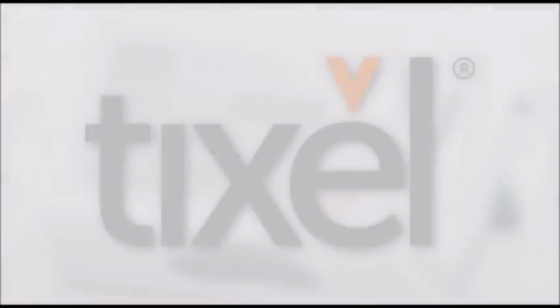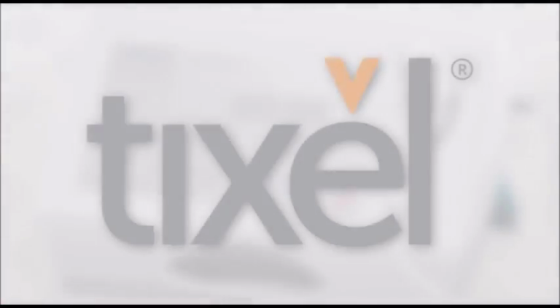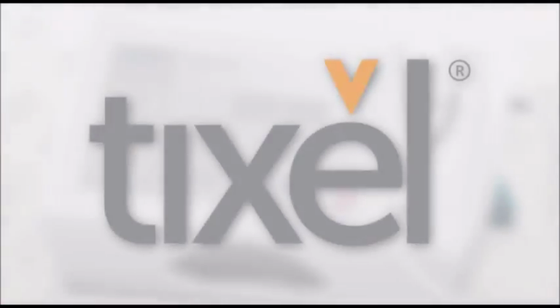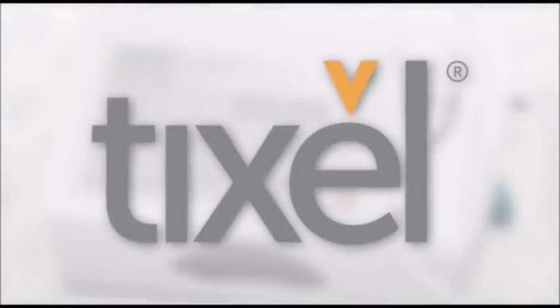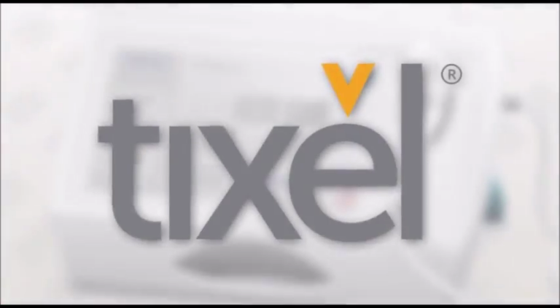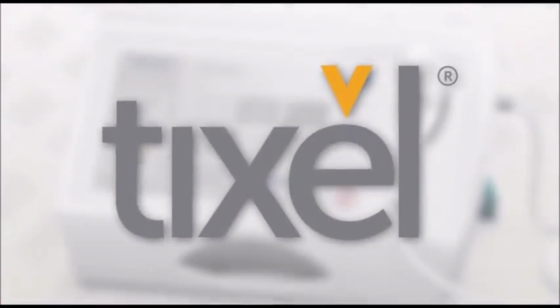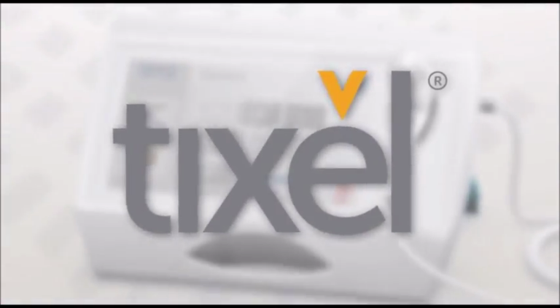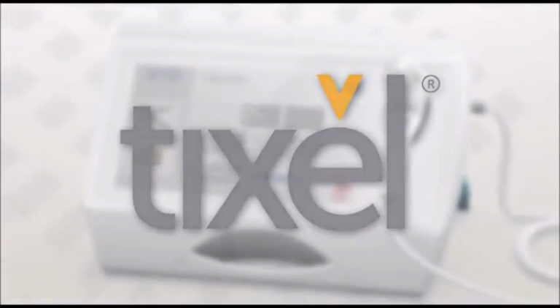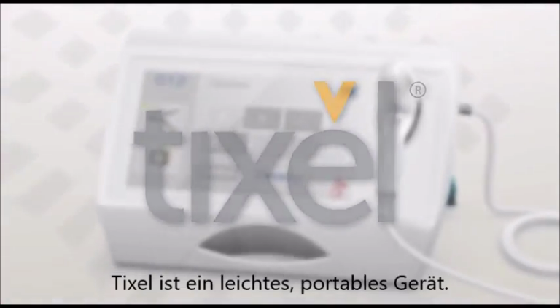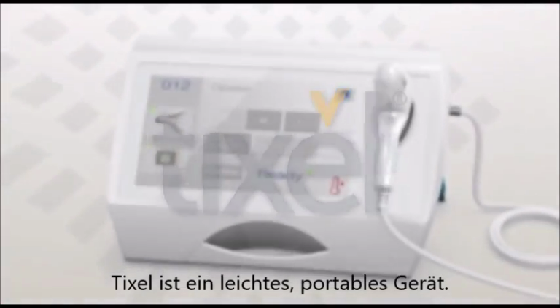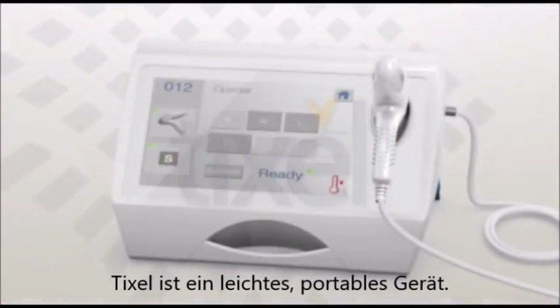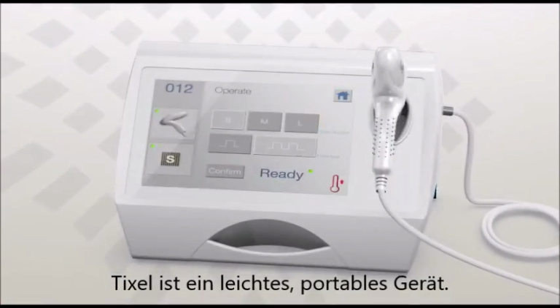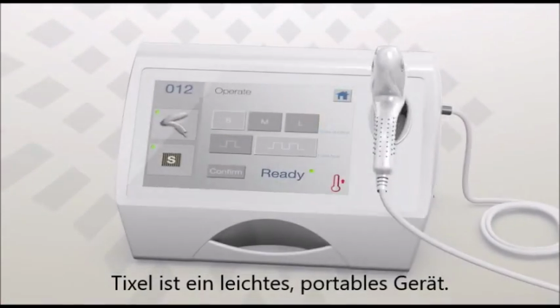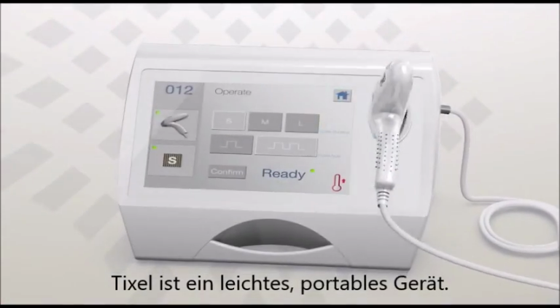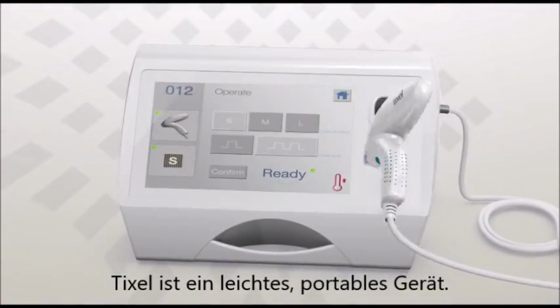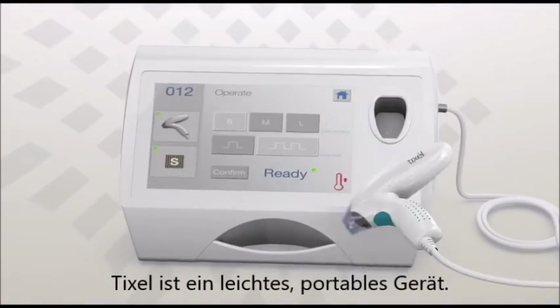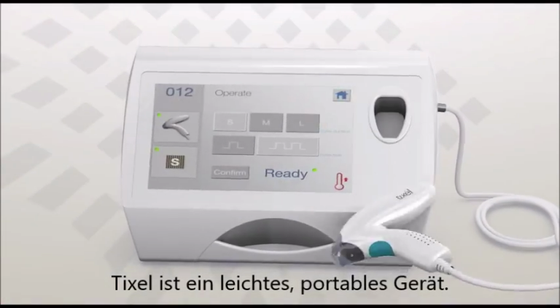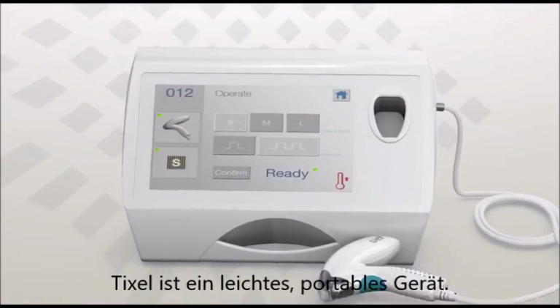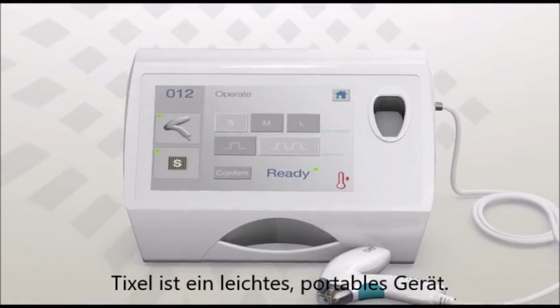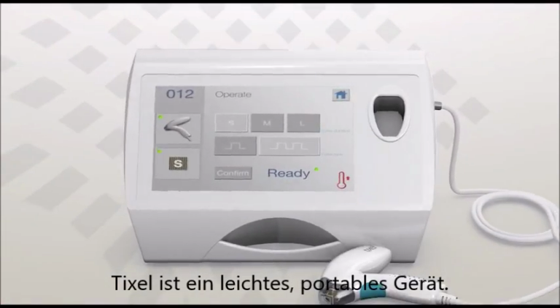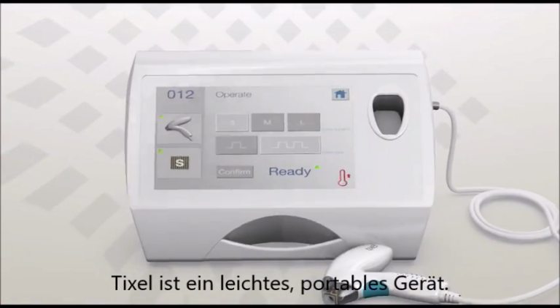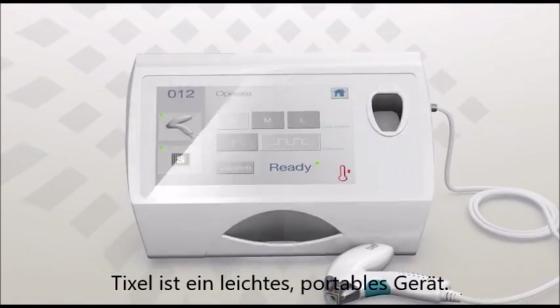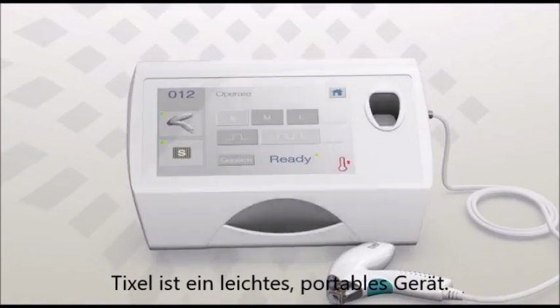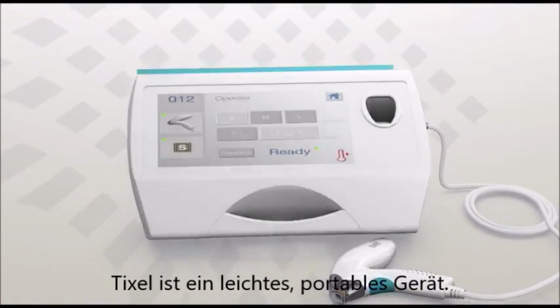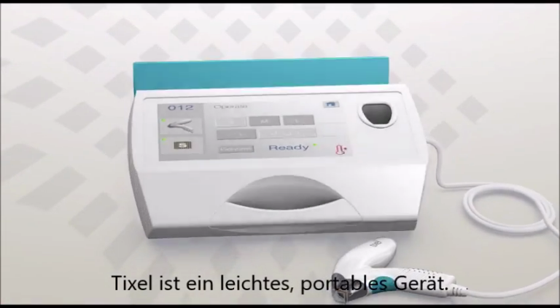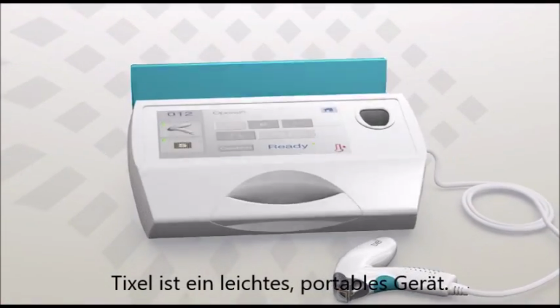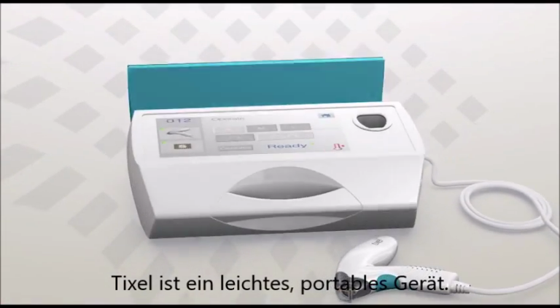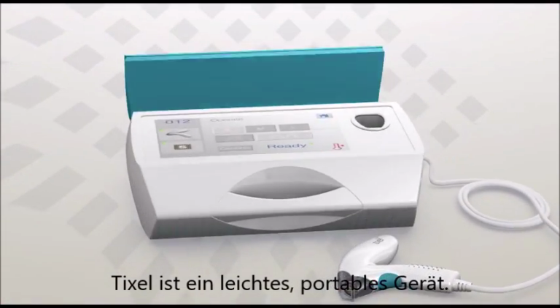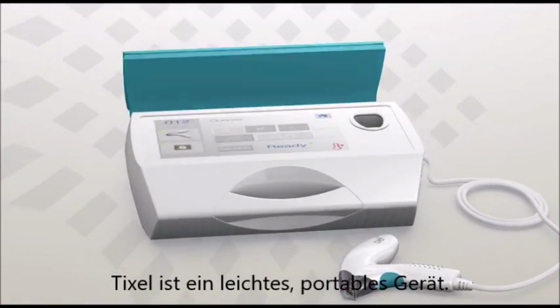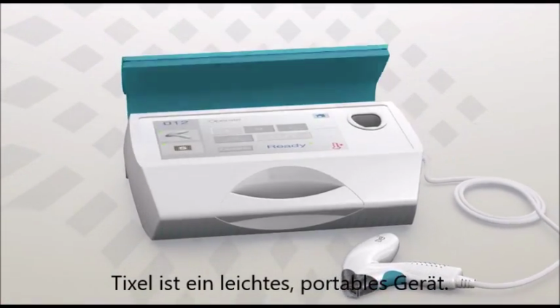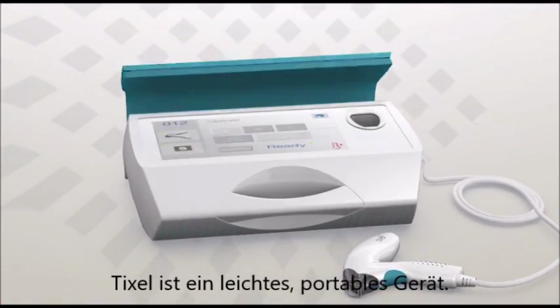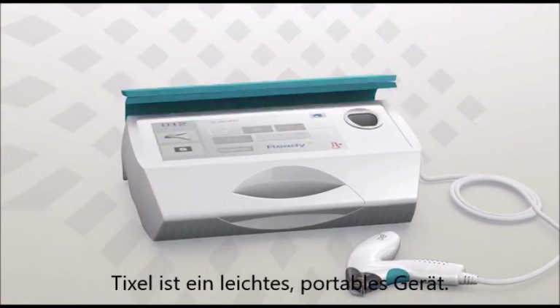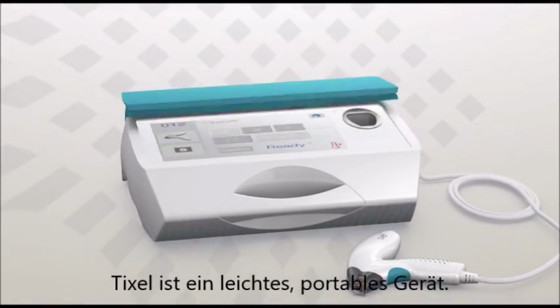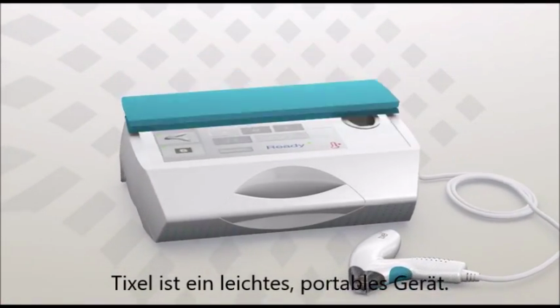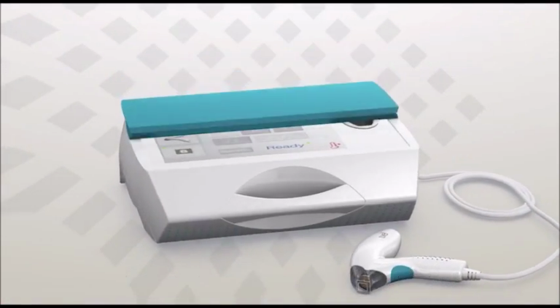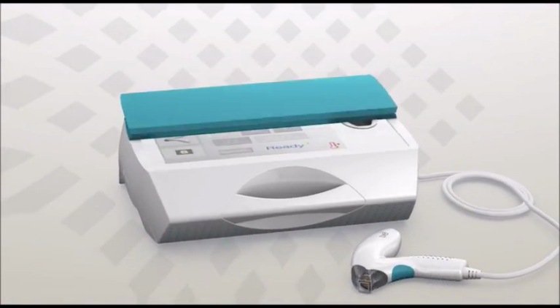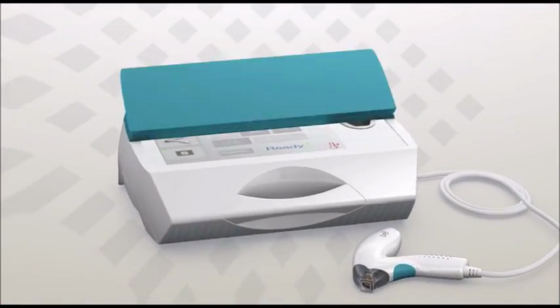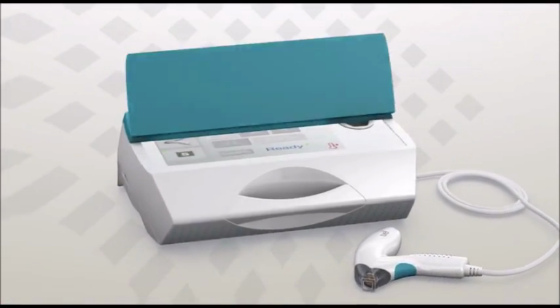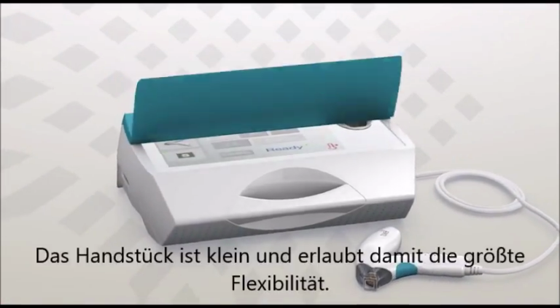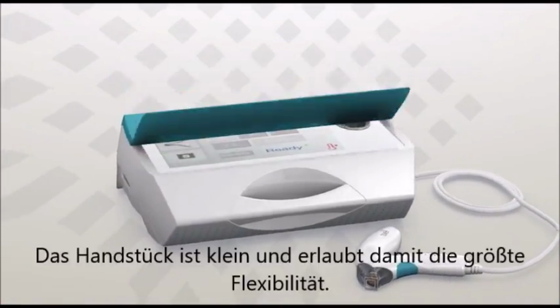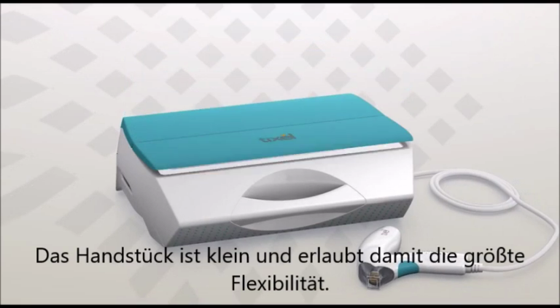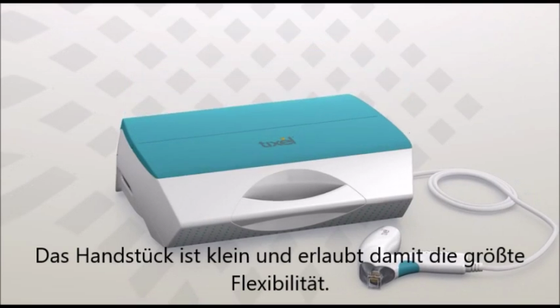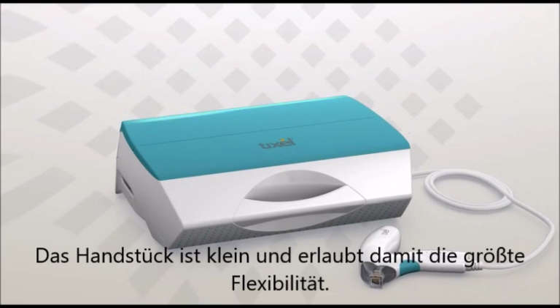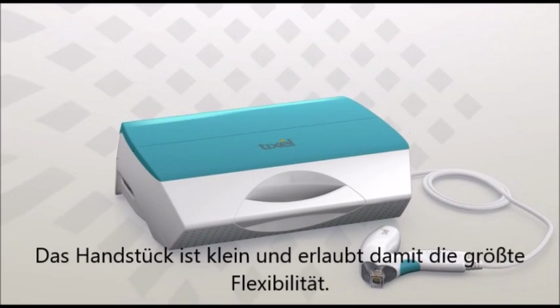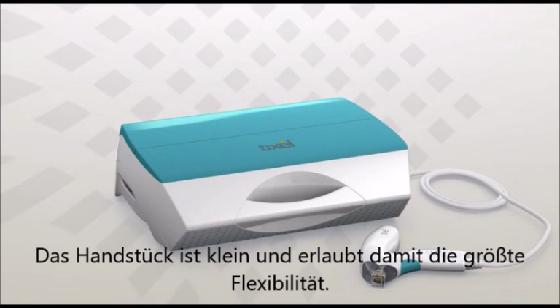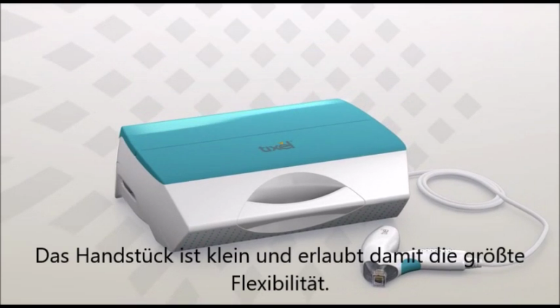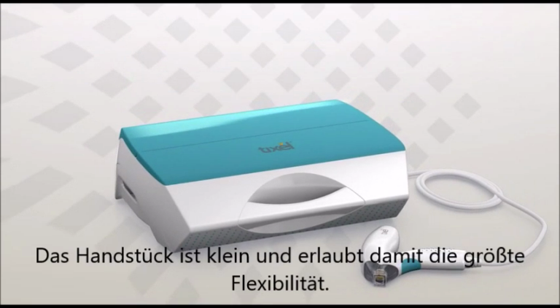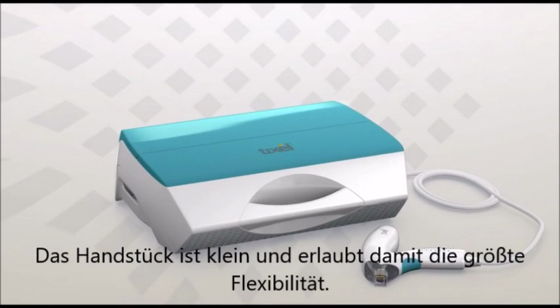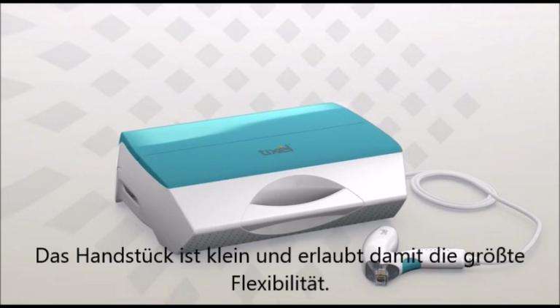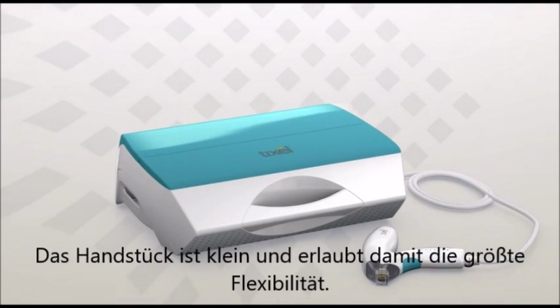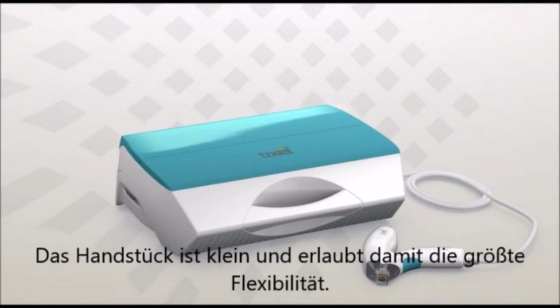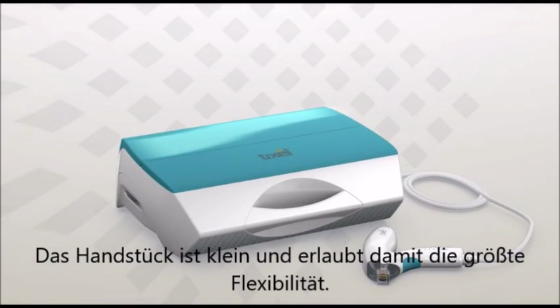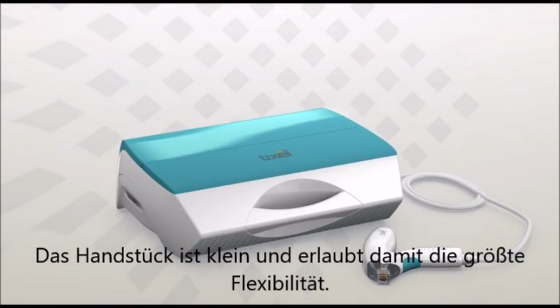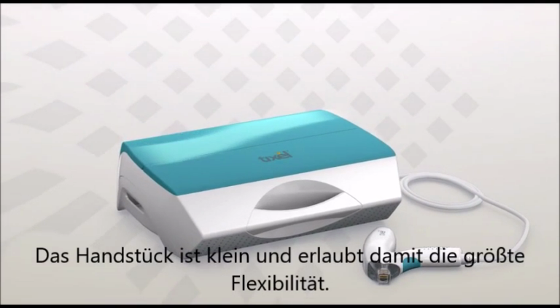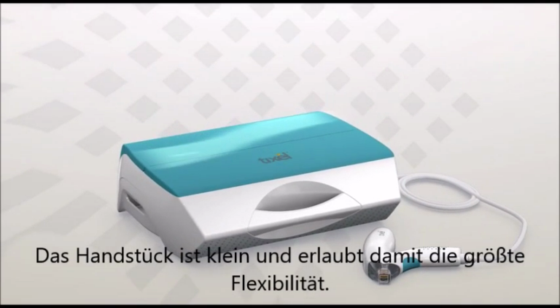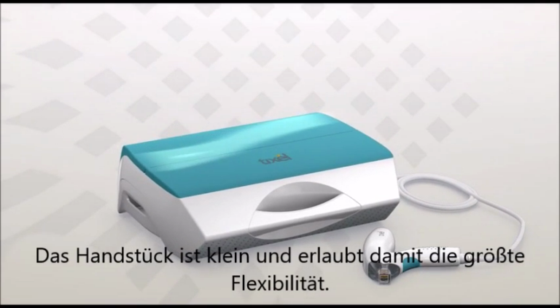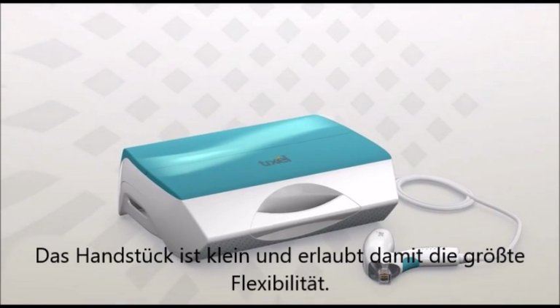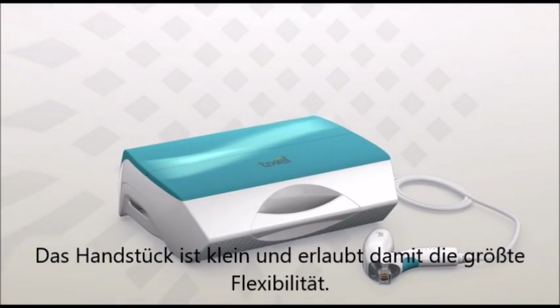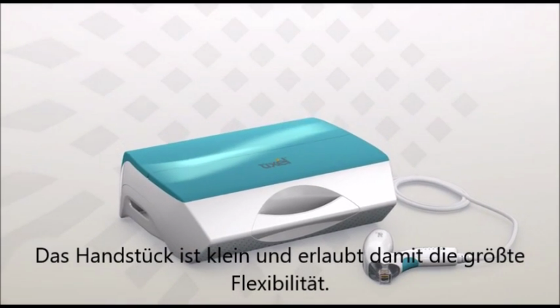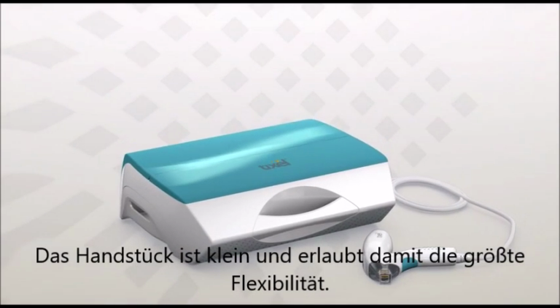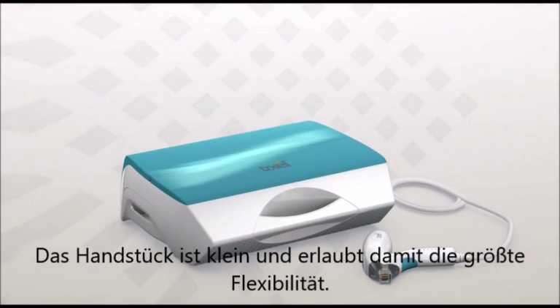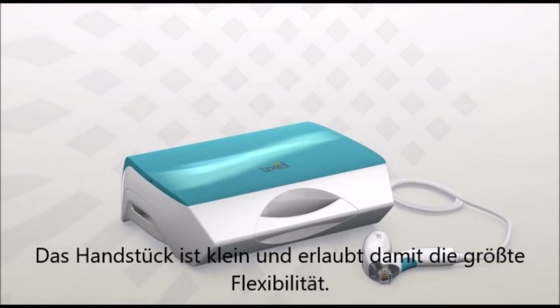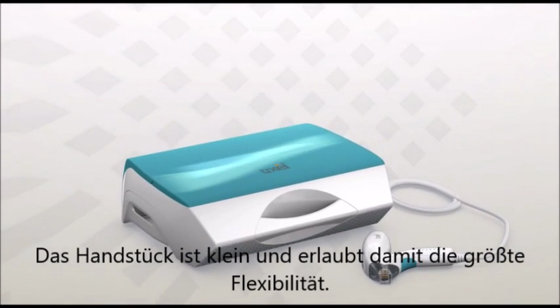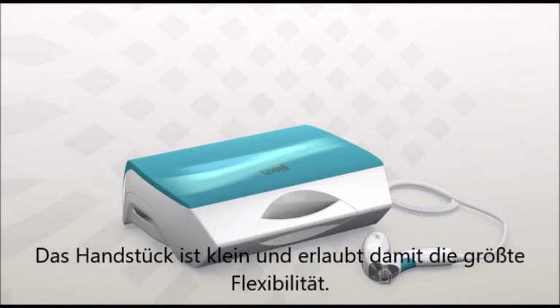TickCell is a portable, lightweight desktop device. The handpiece is small, allowing for excellent skin visibility.